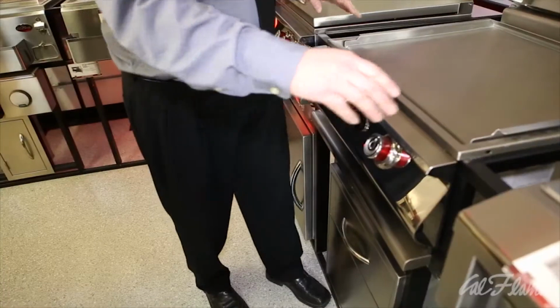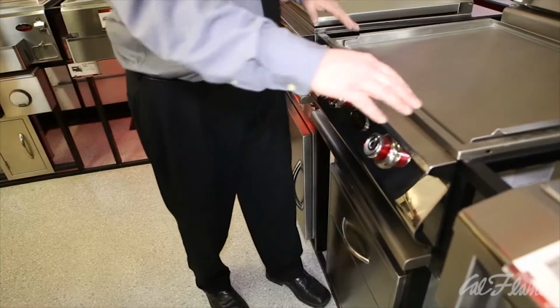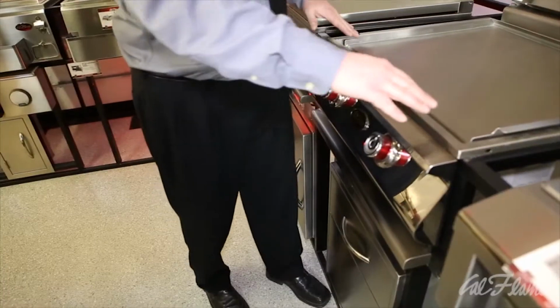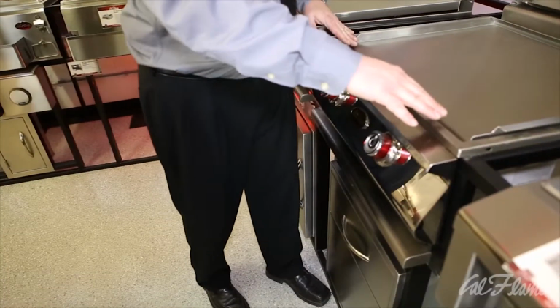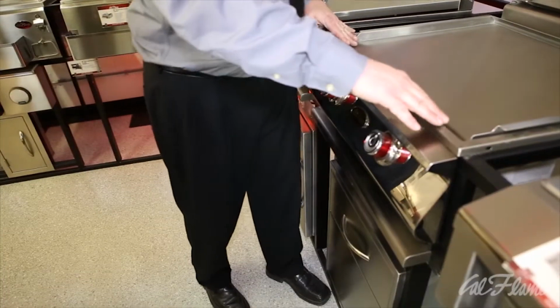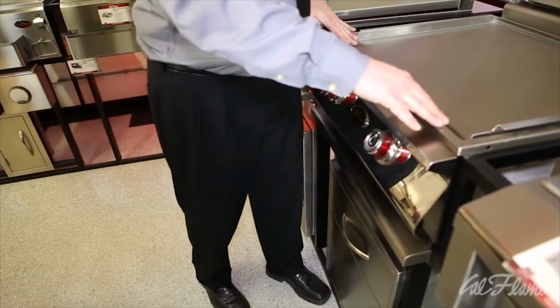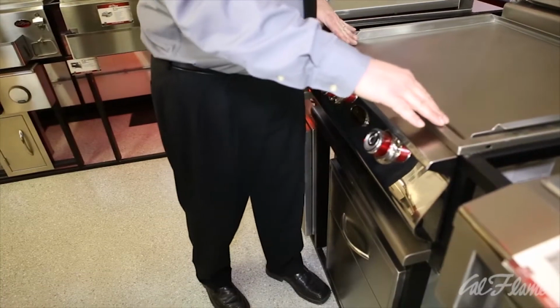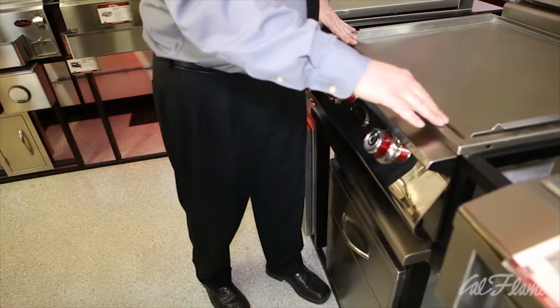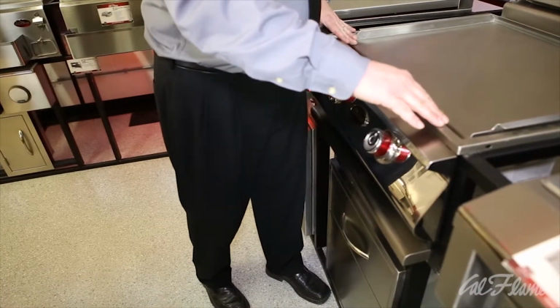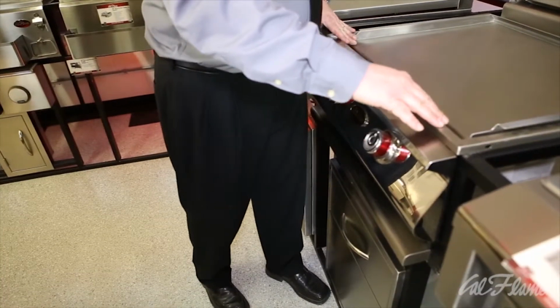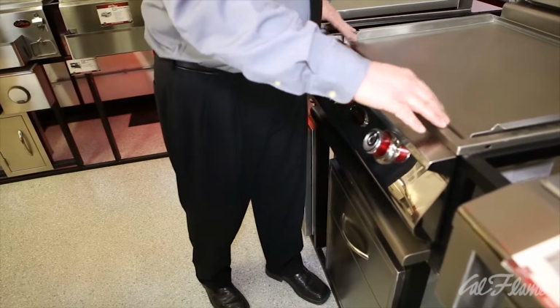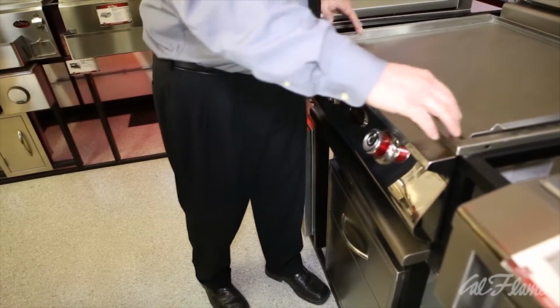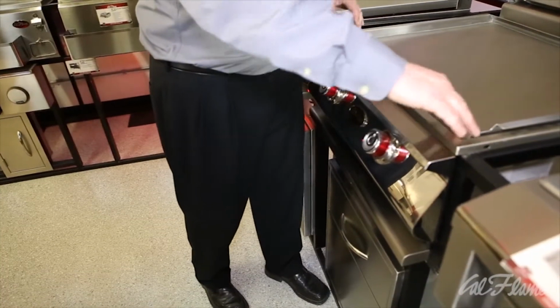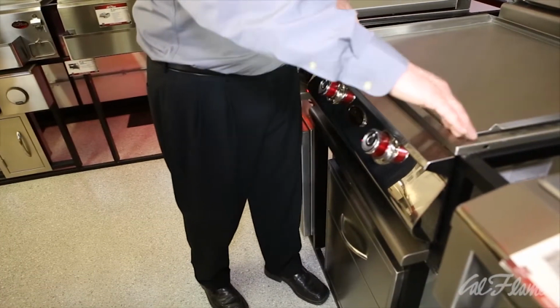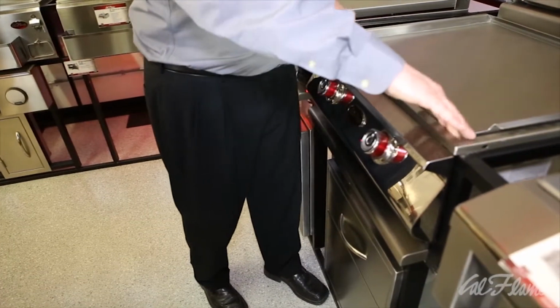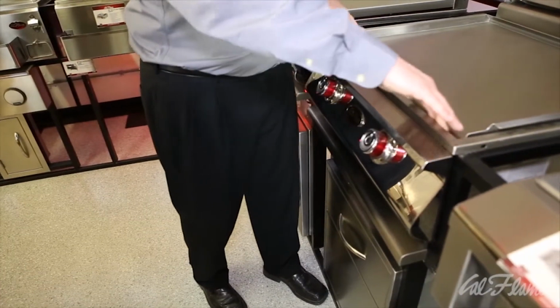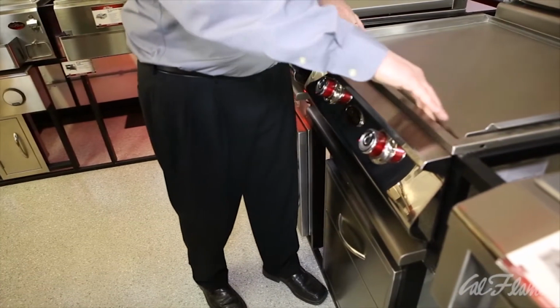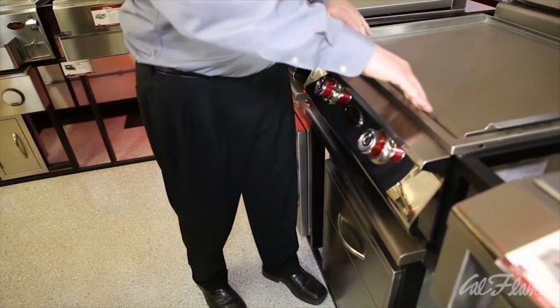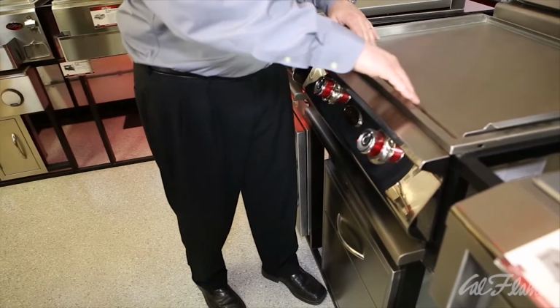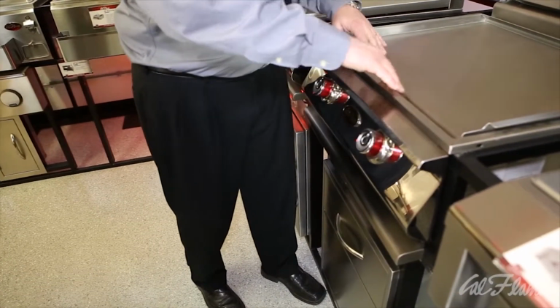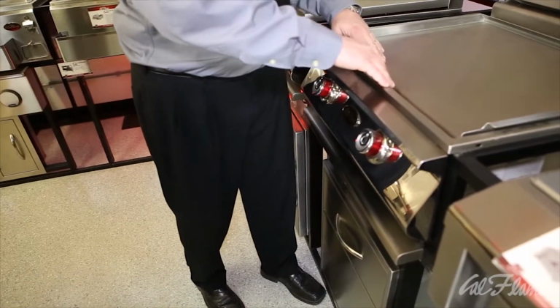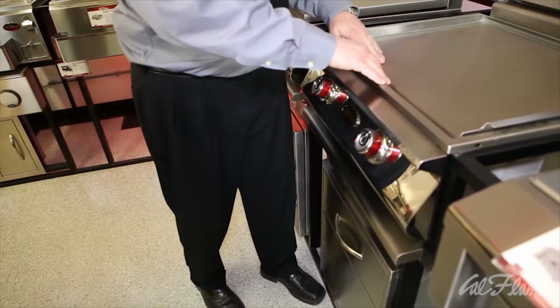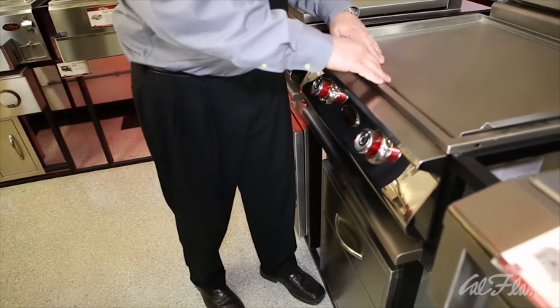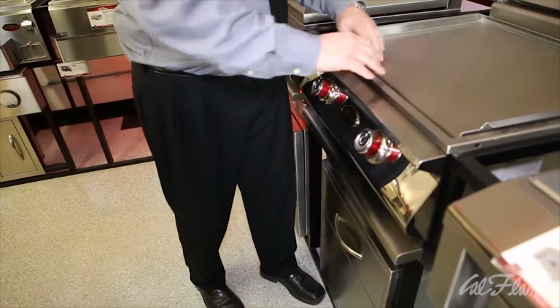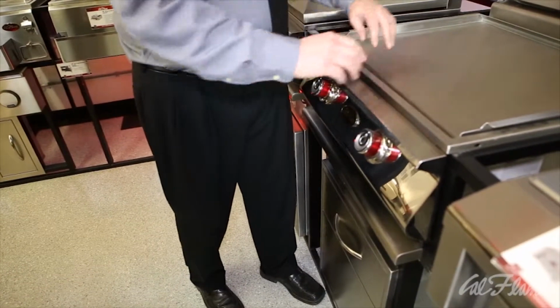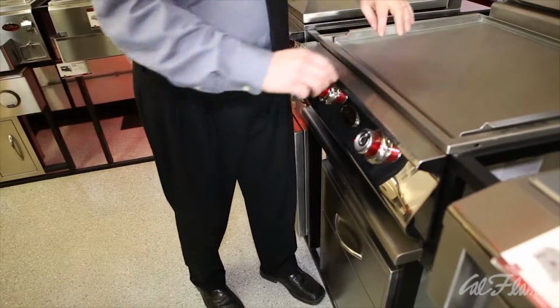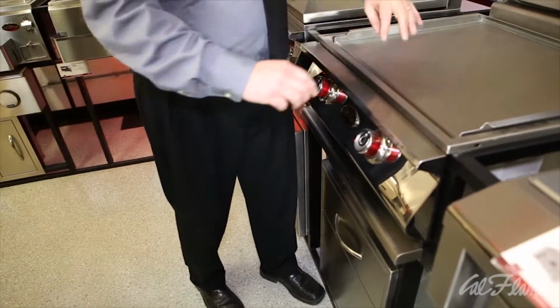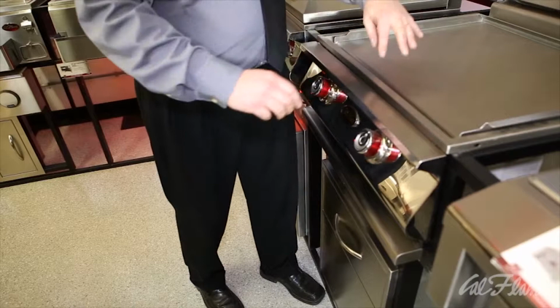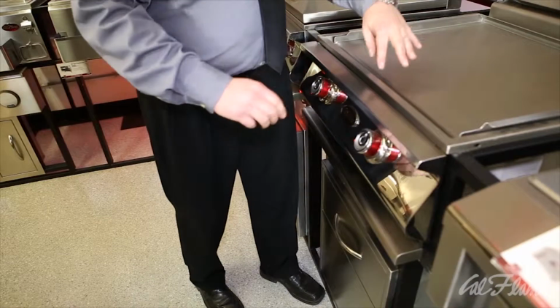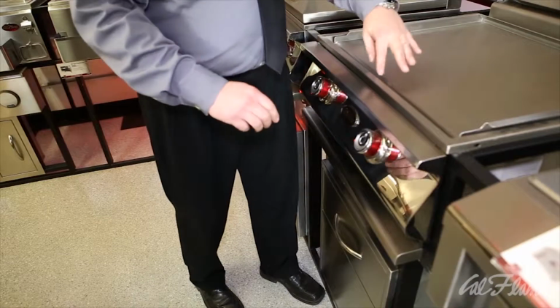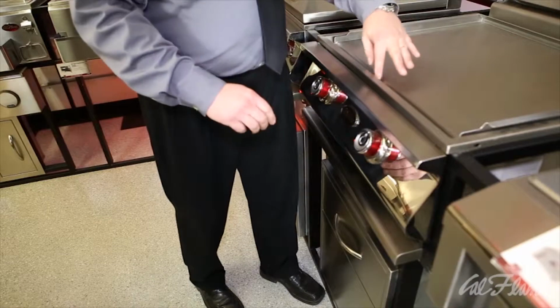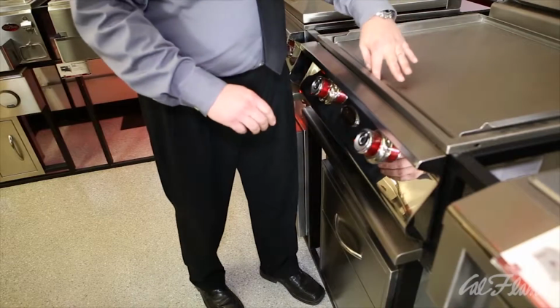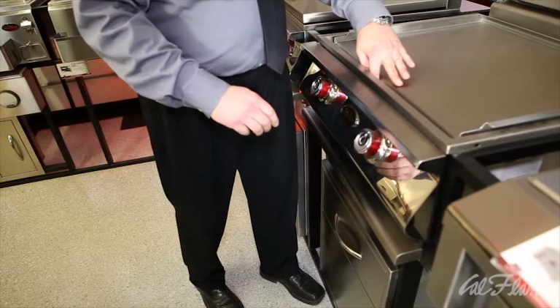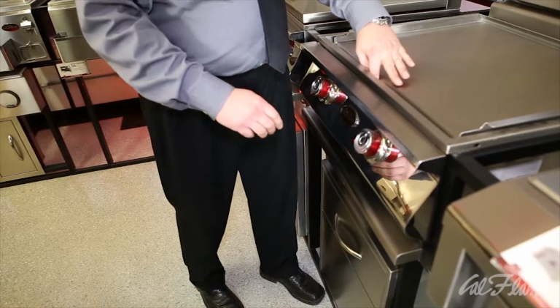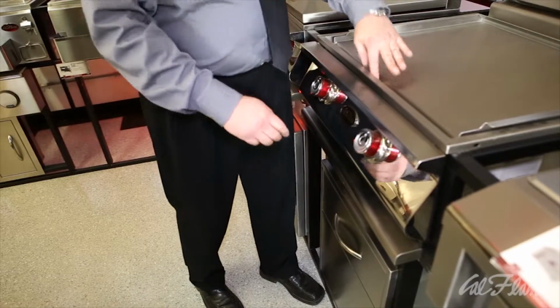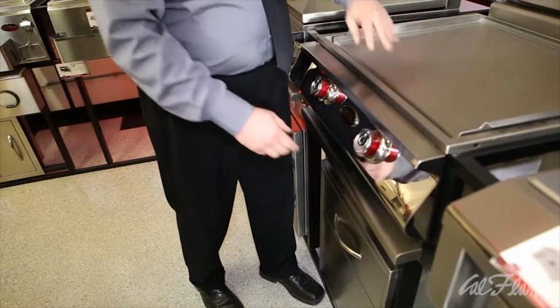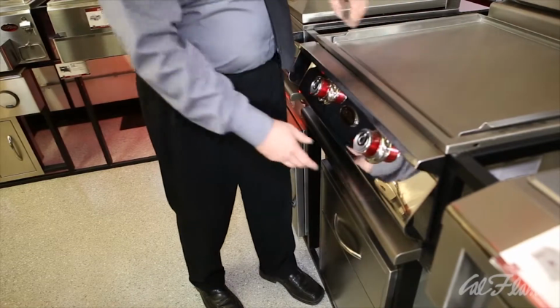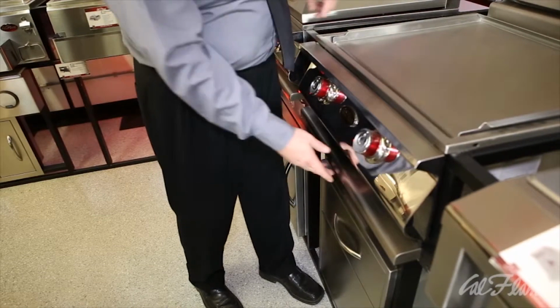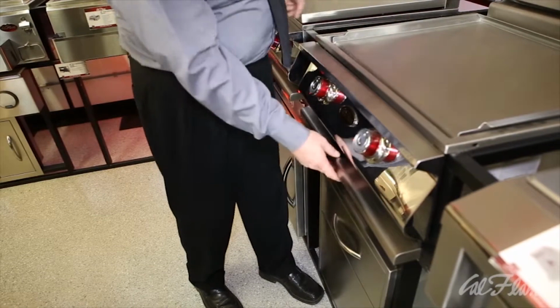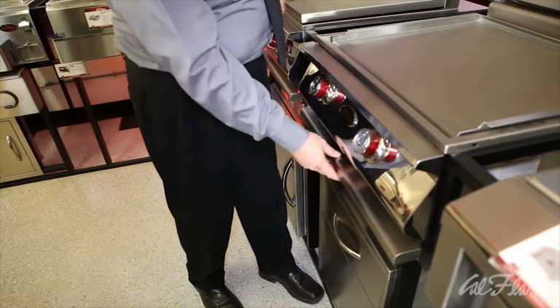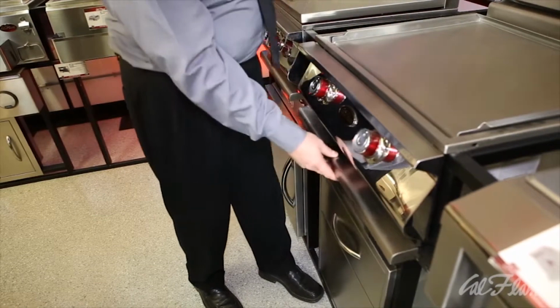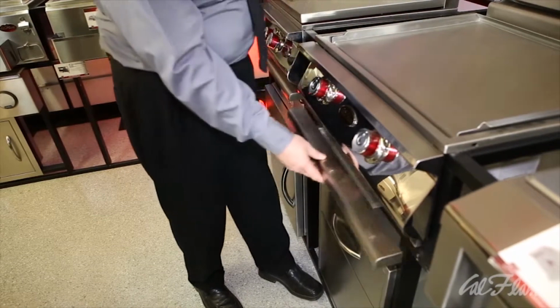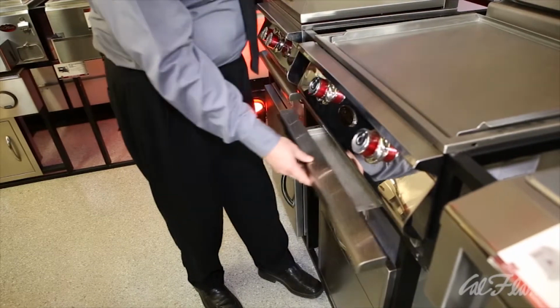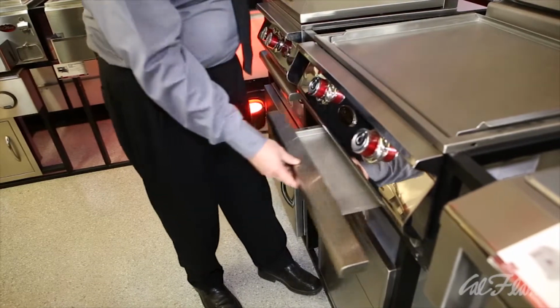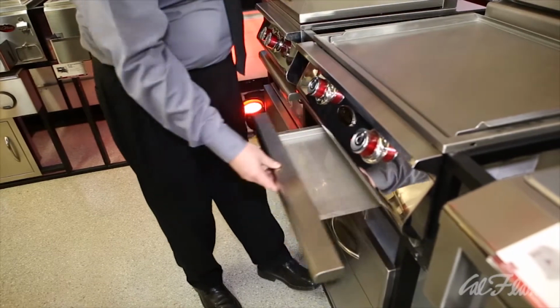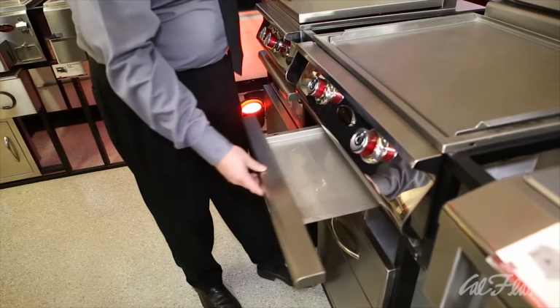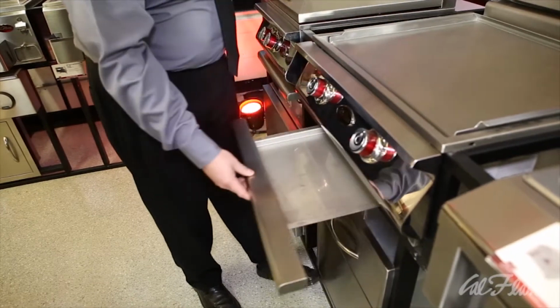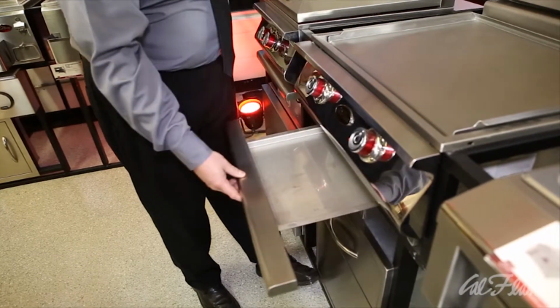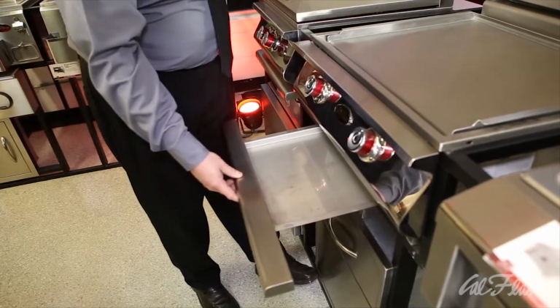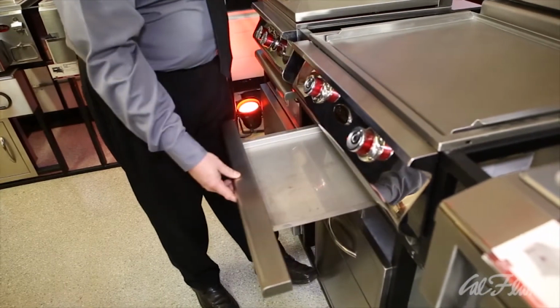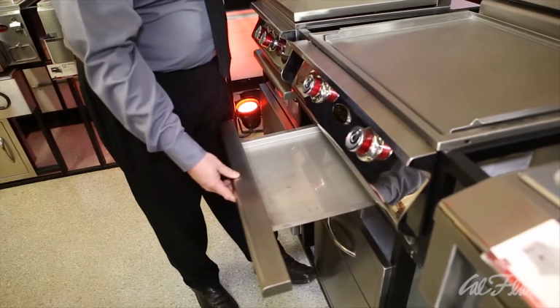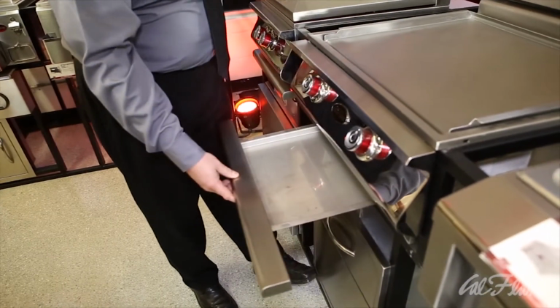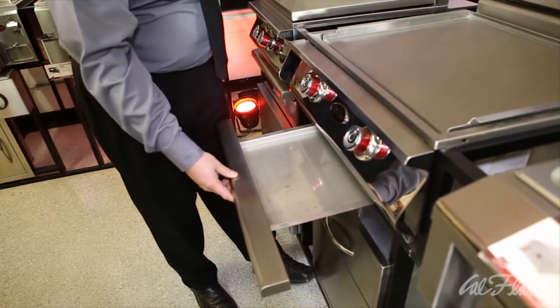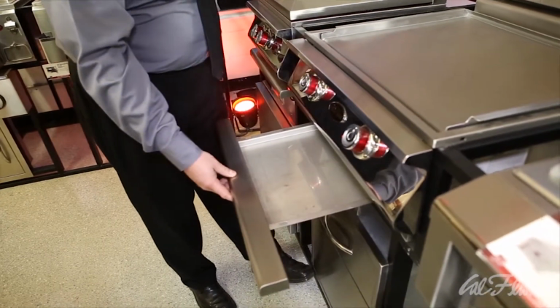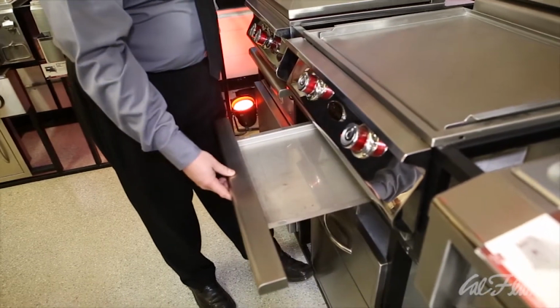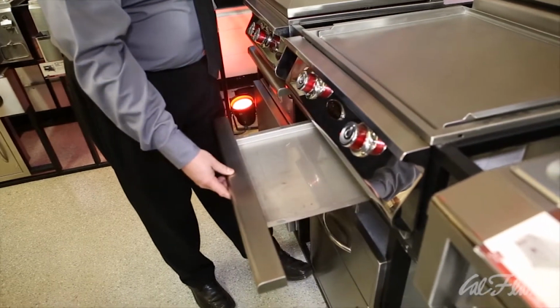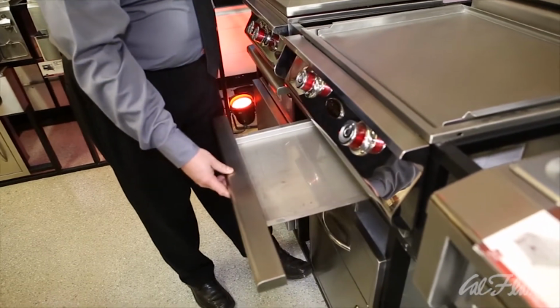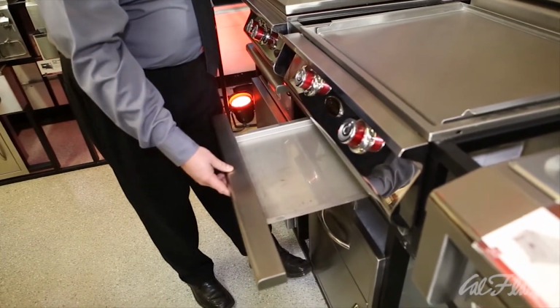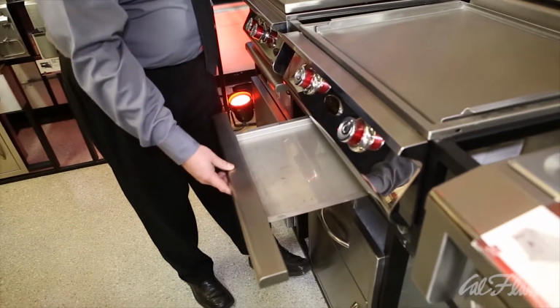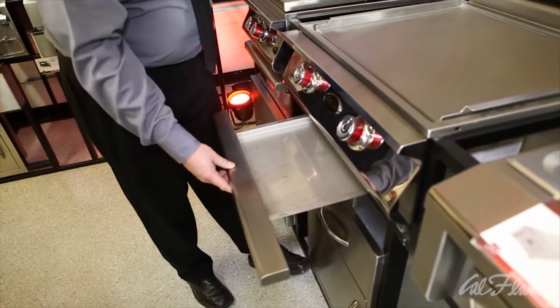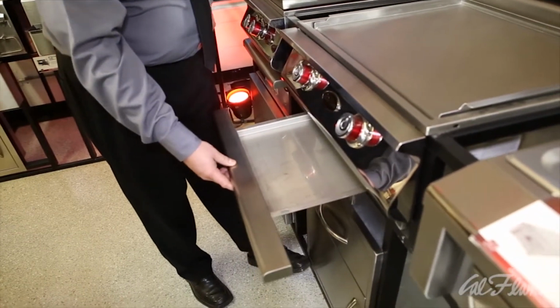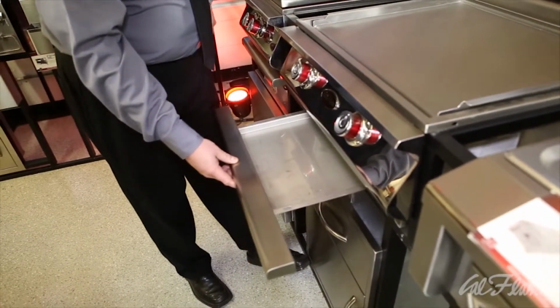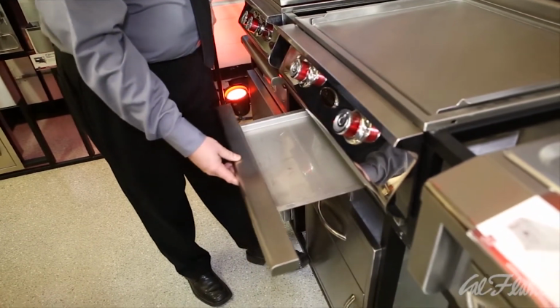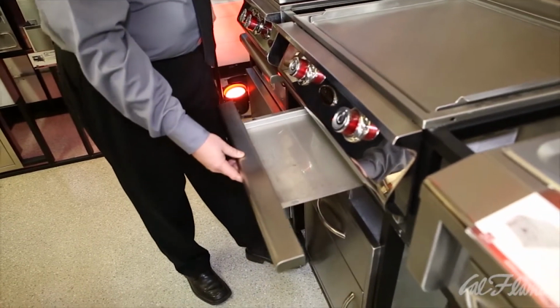Inside the grill, everything is channeled to one drain that conveniently goes right down to the drip pan.